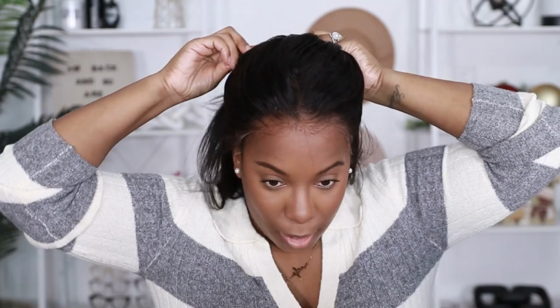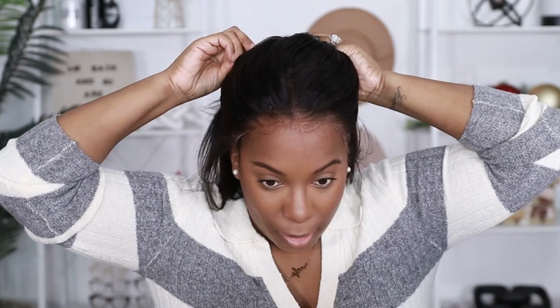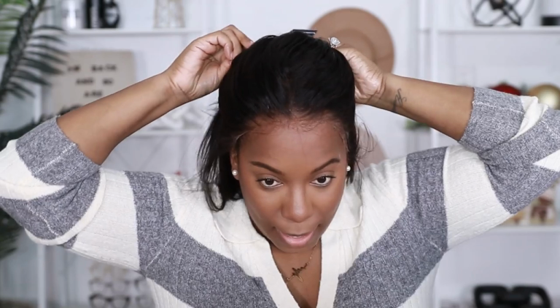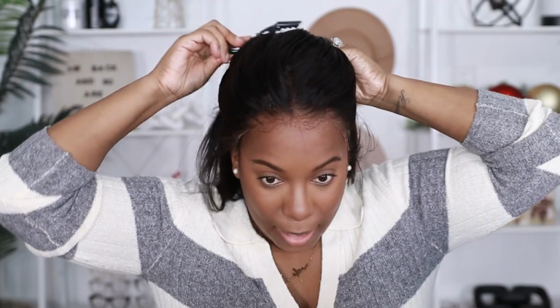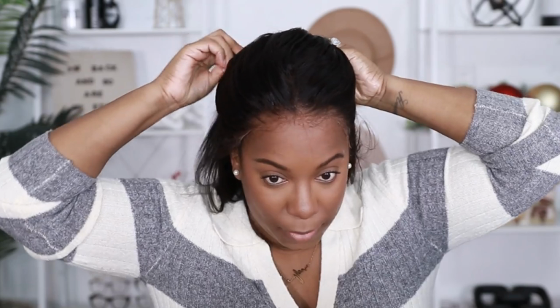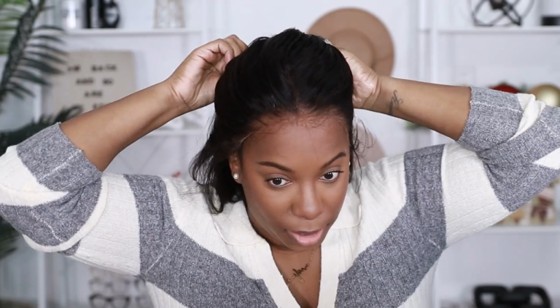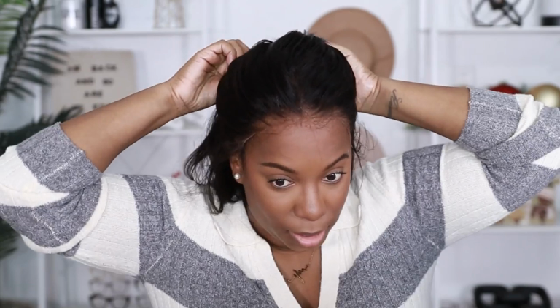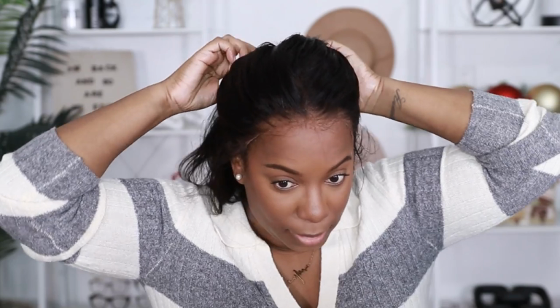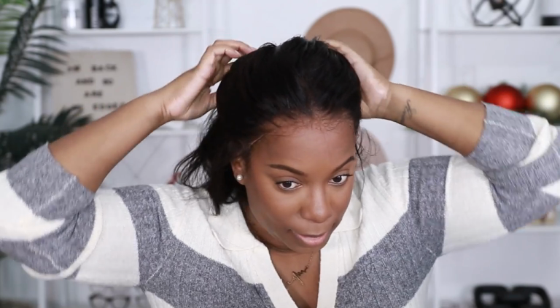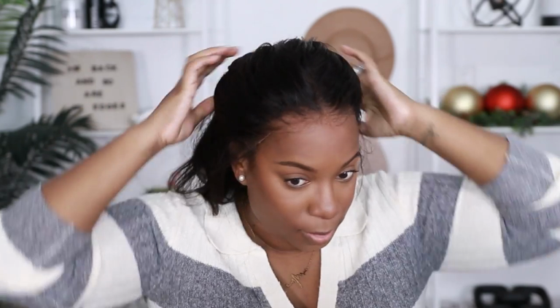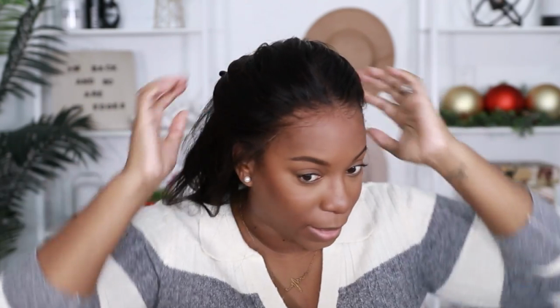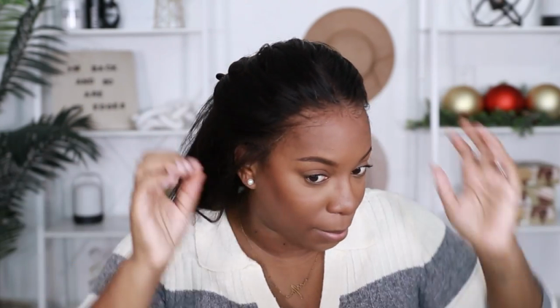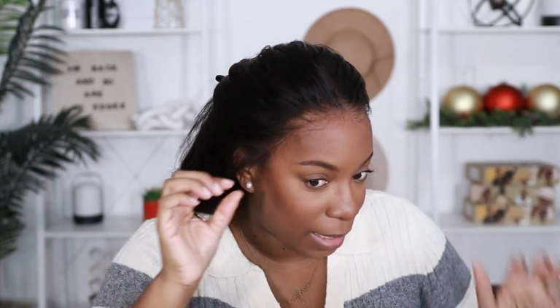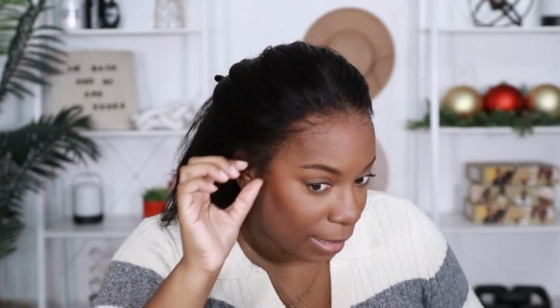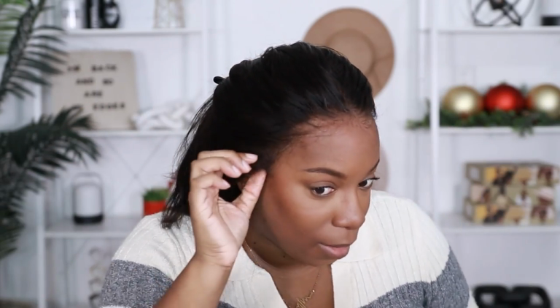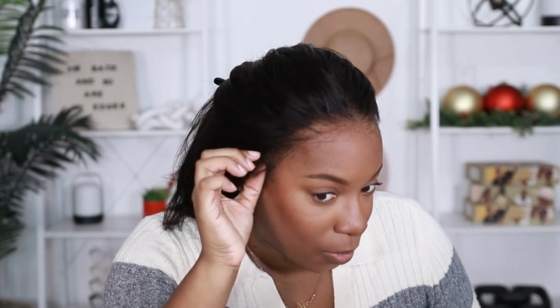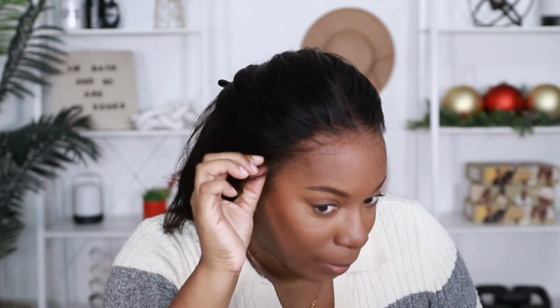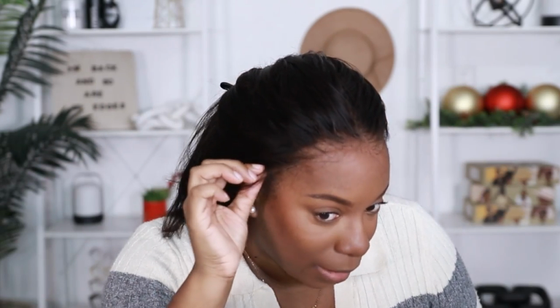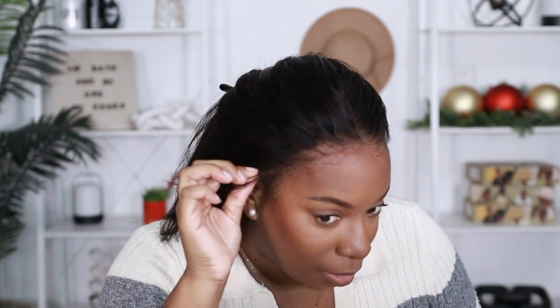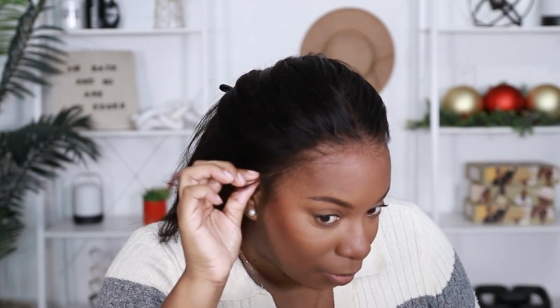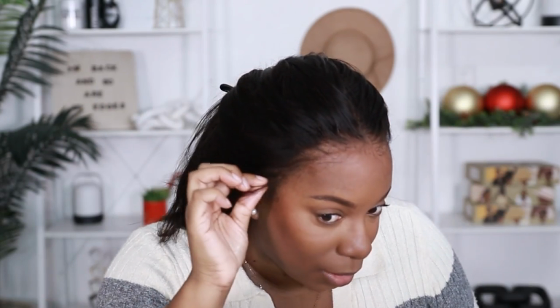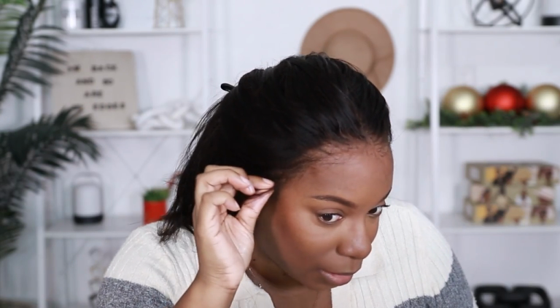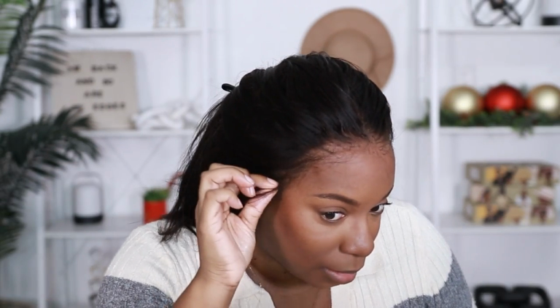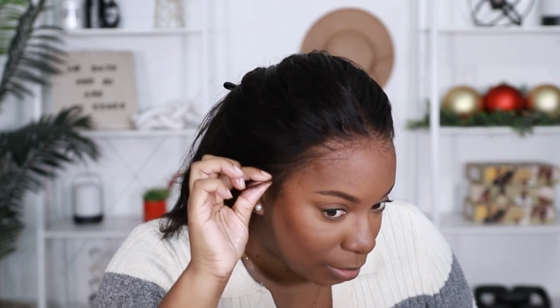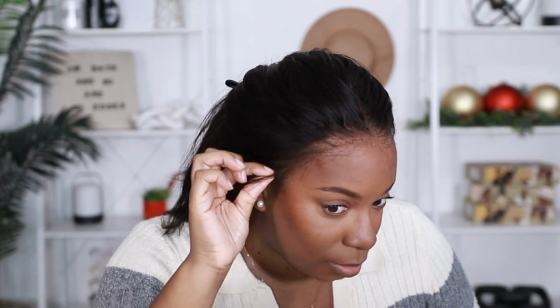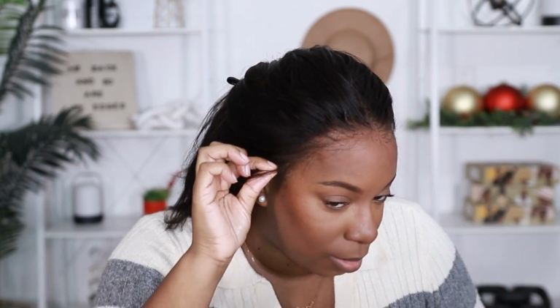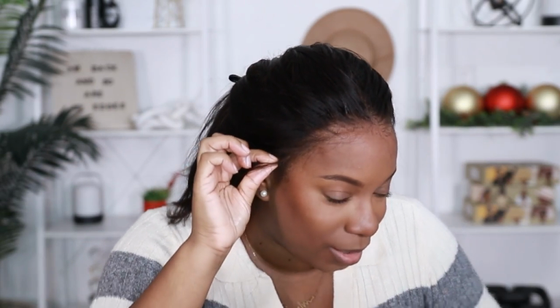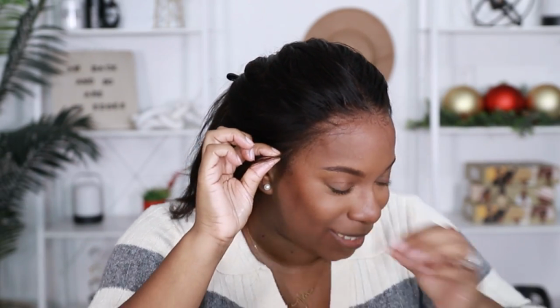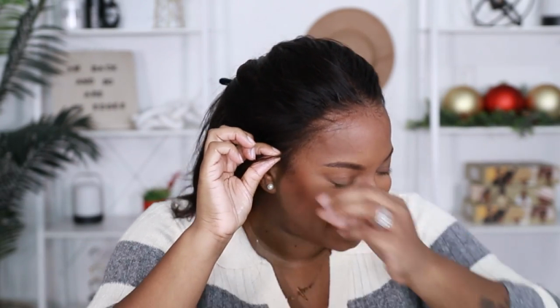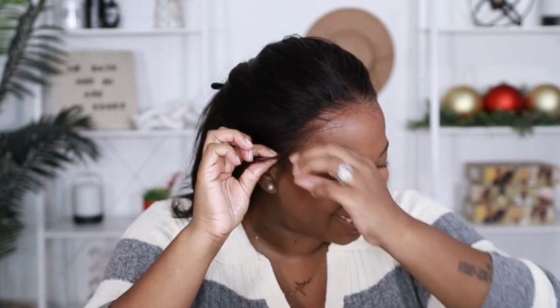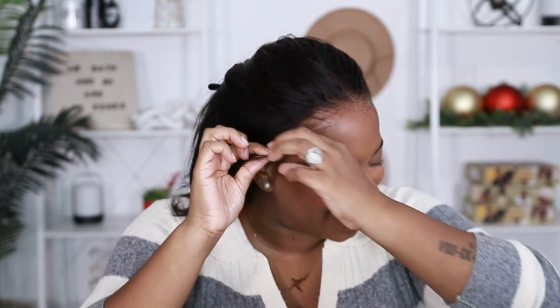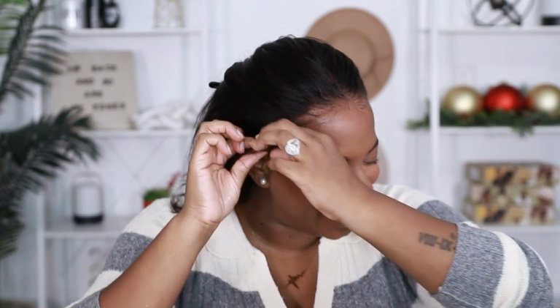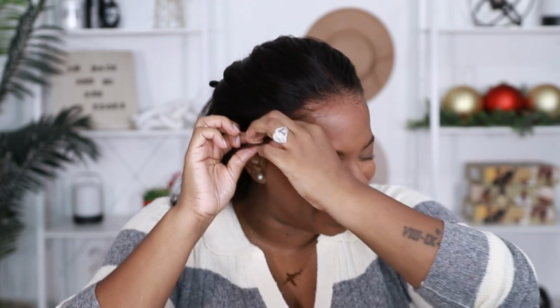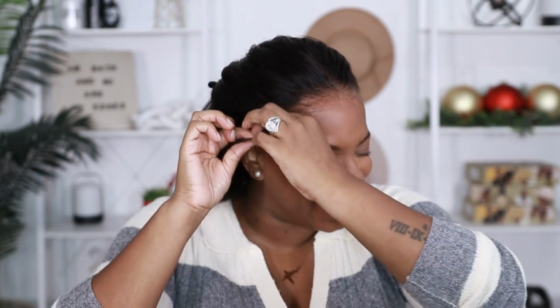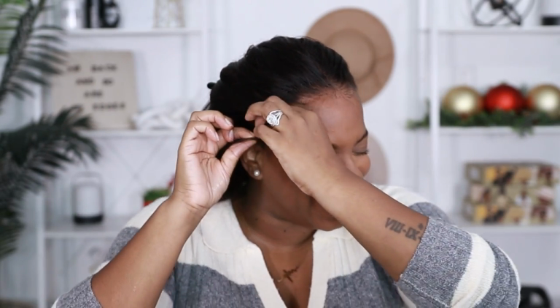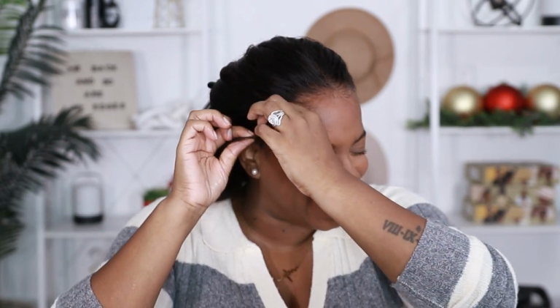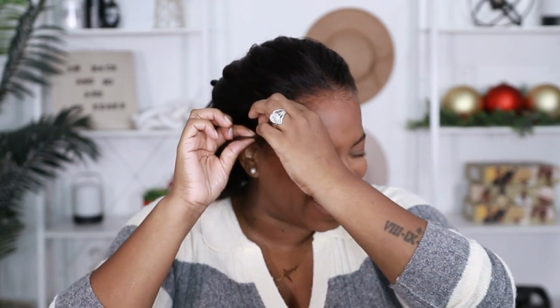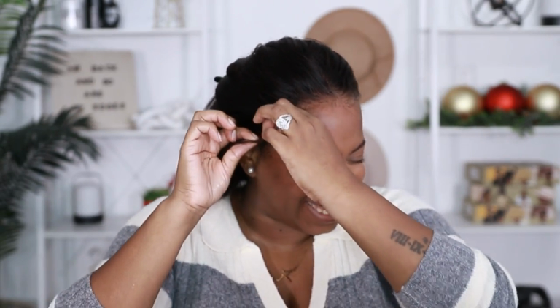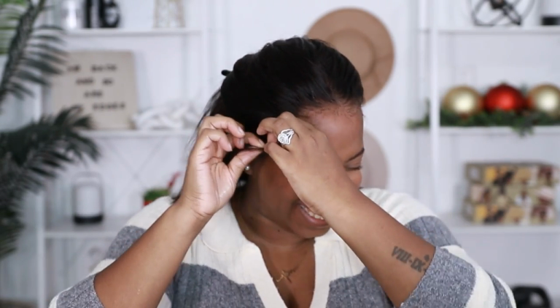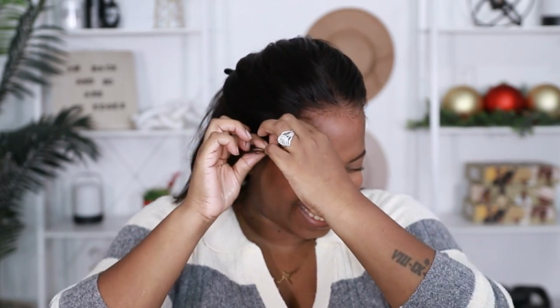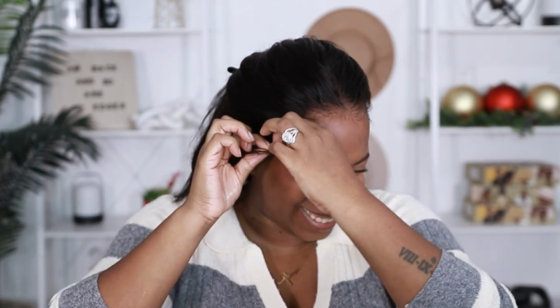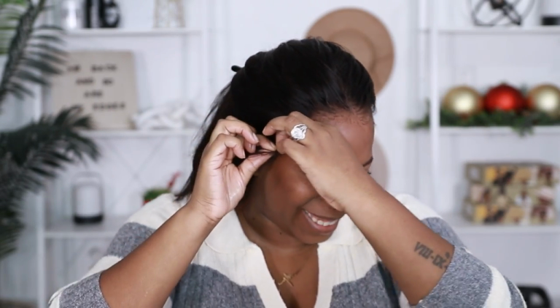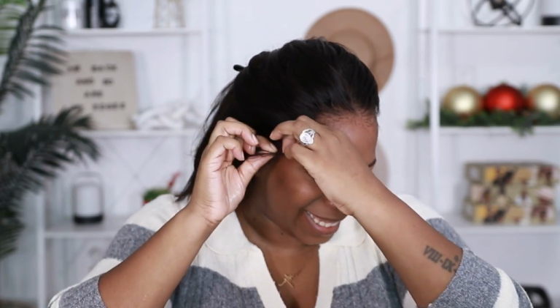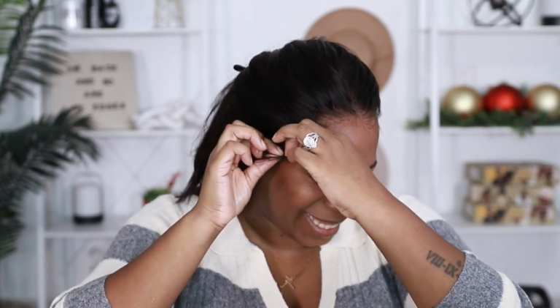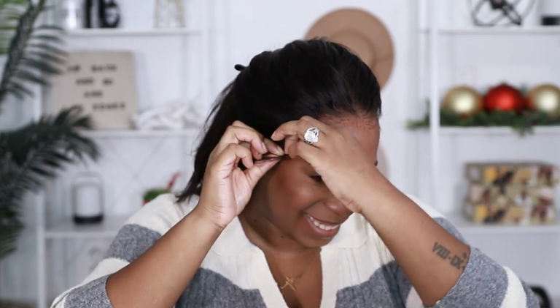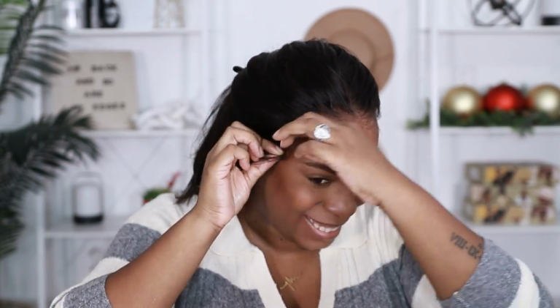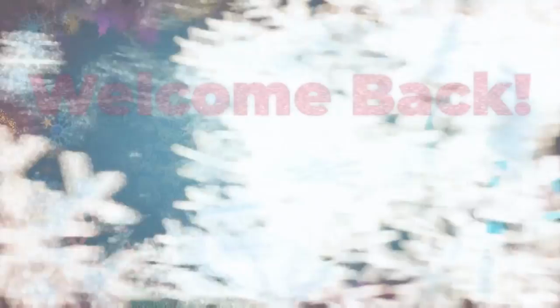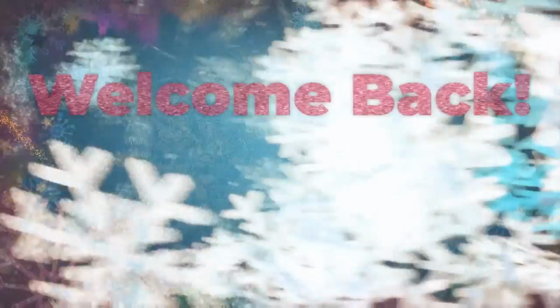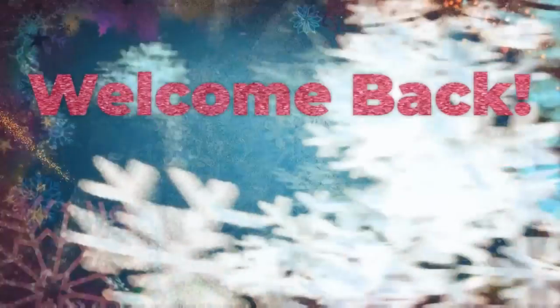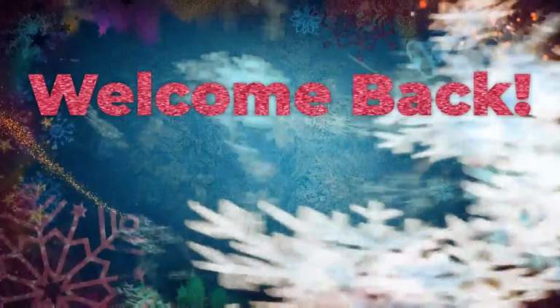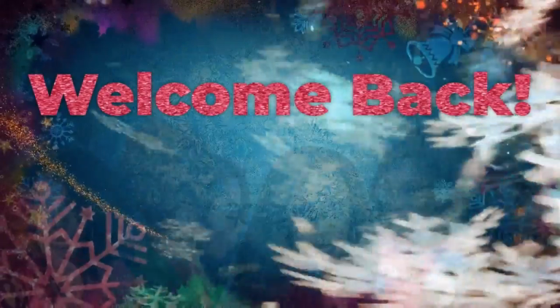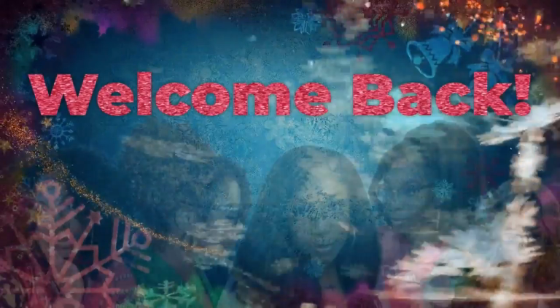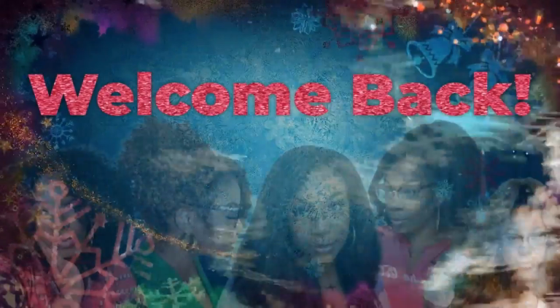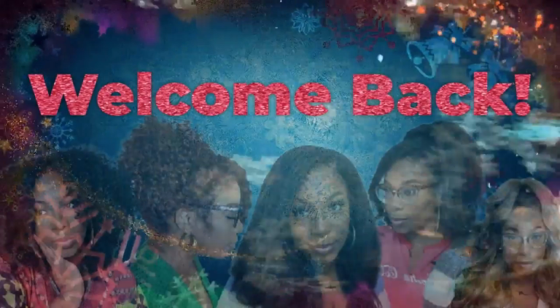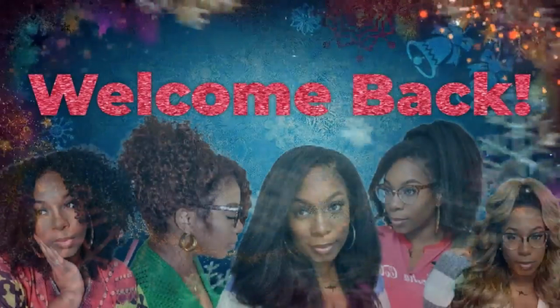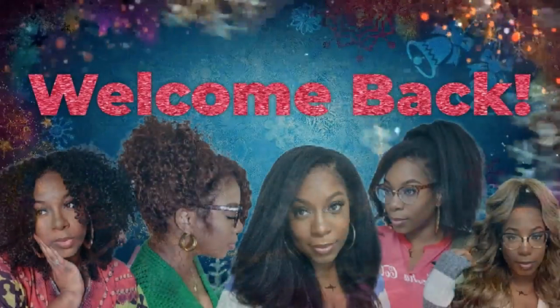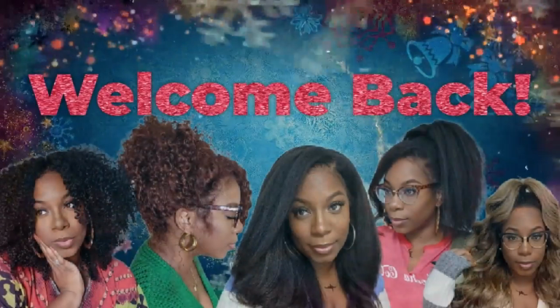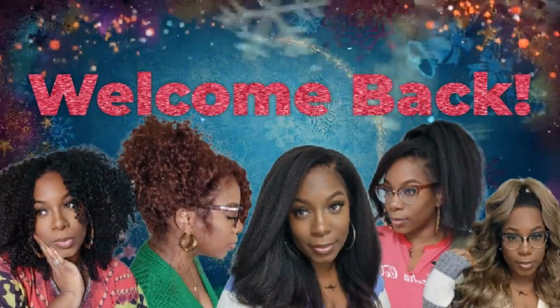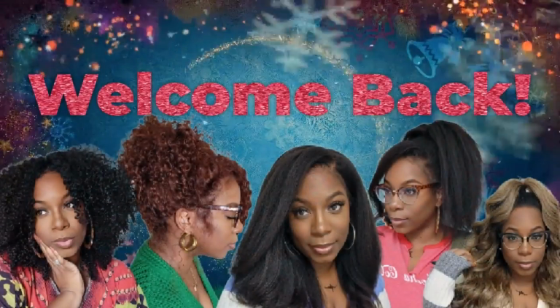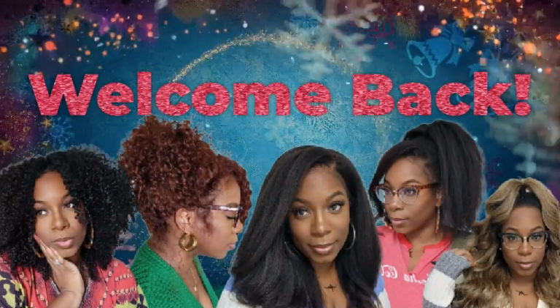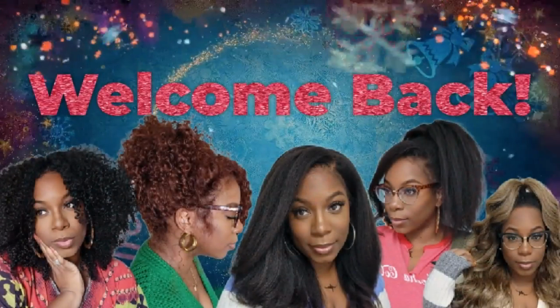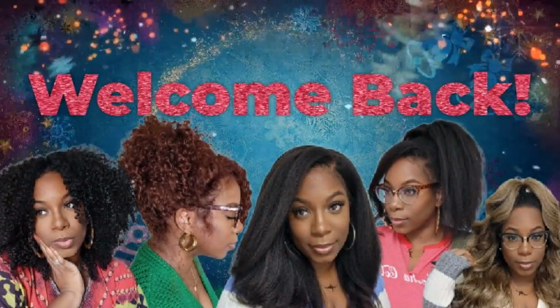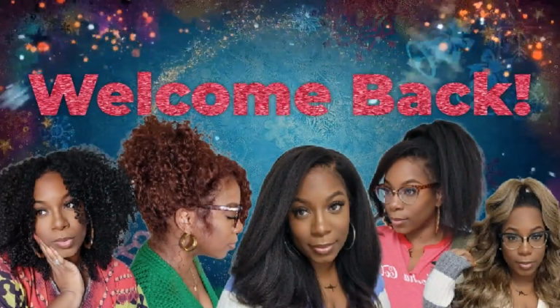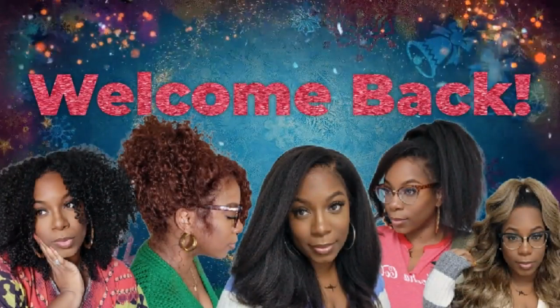Y'all, I am legit sweating my wig off. Look at this. Merry Christmas, baby.